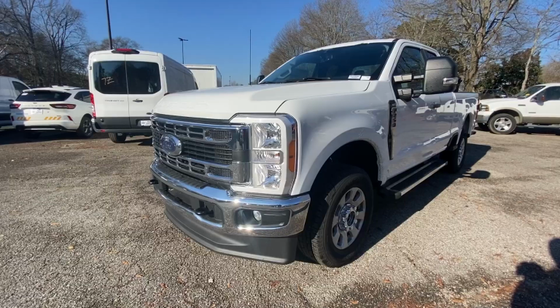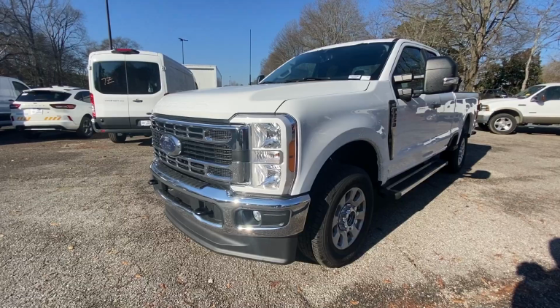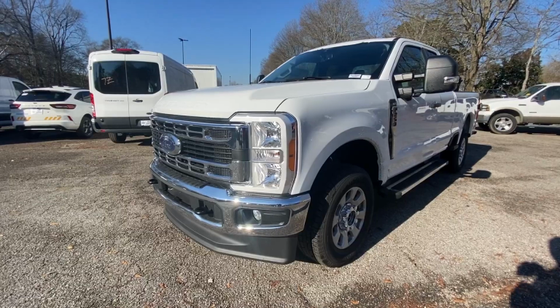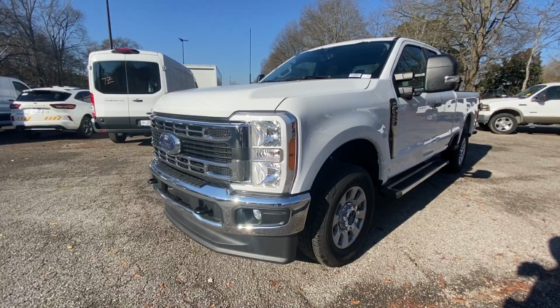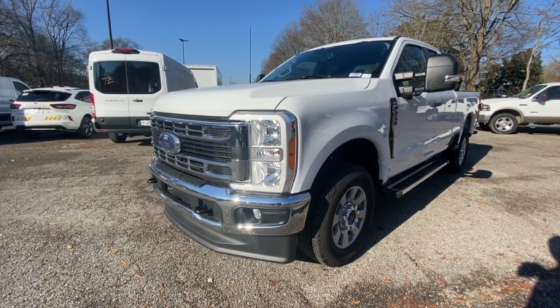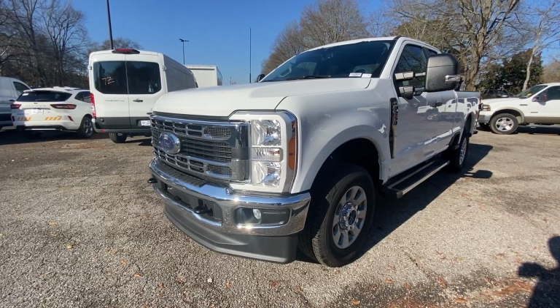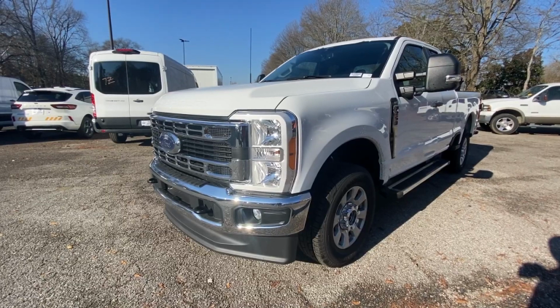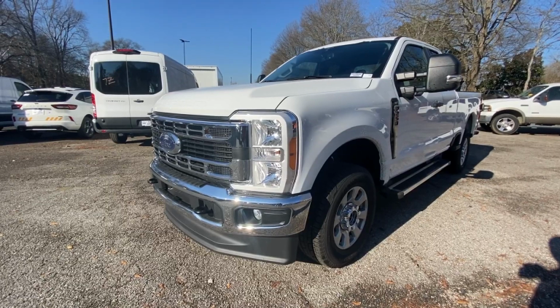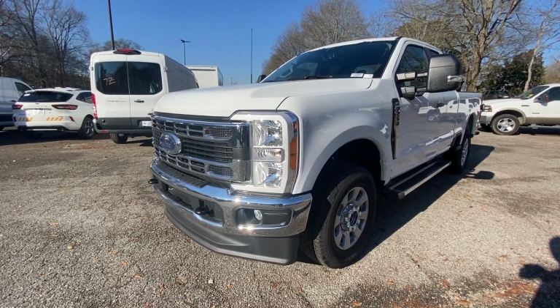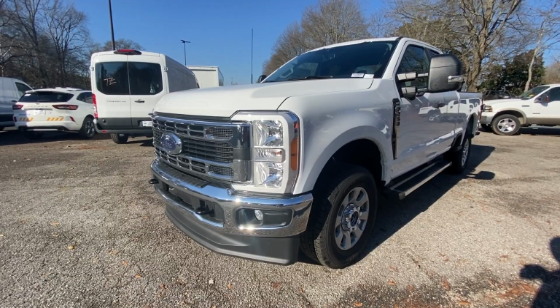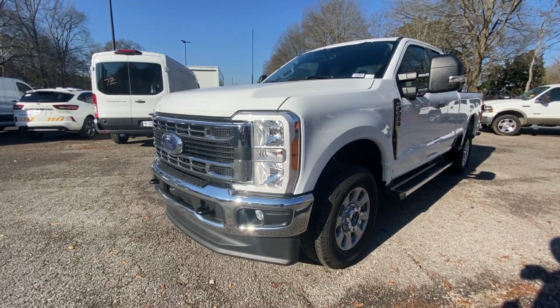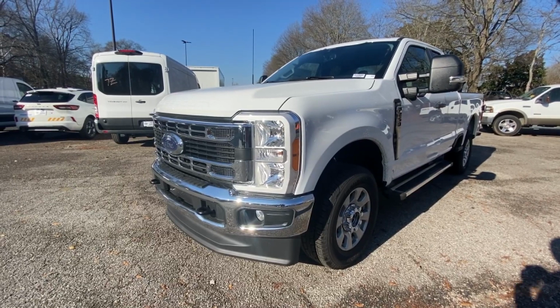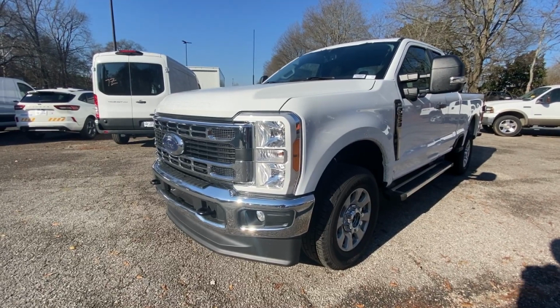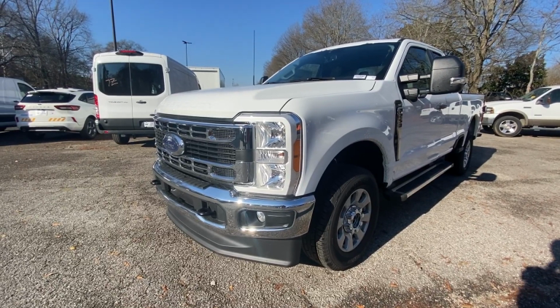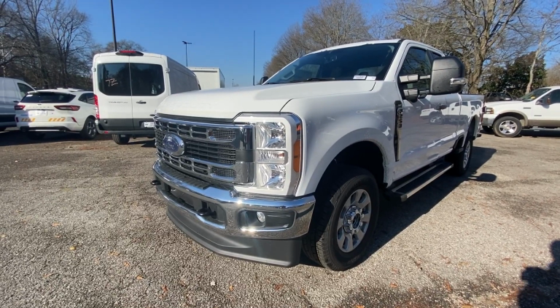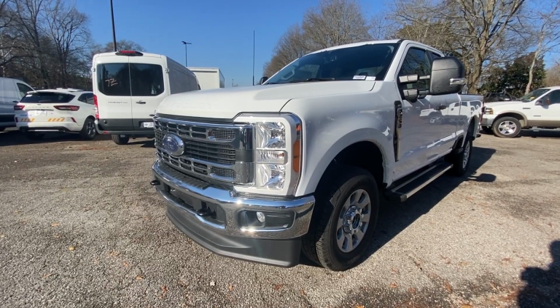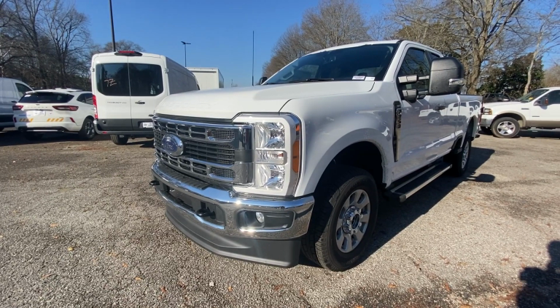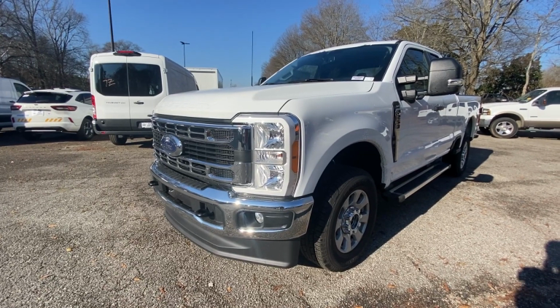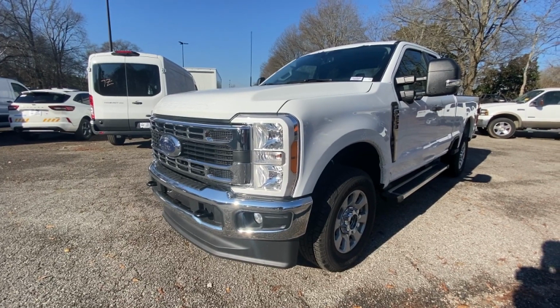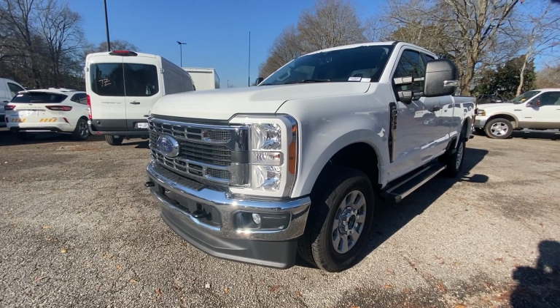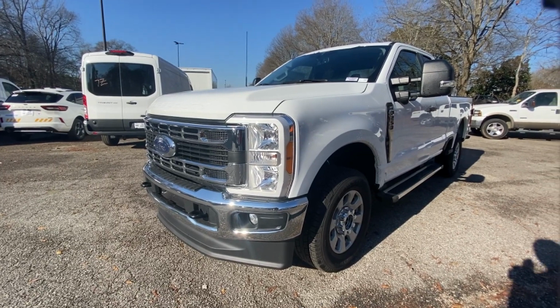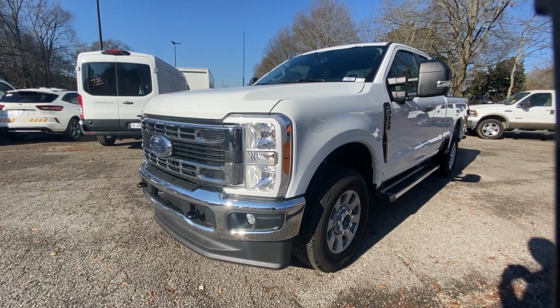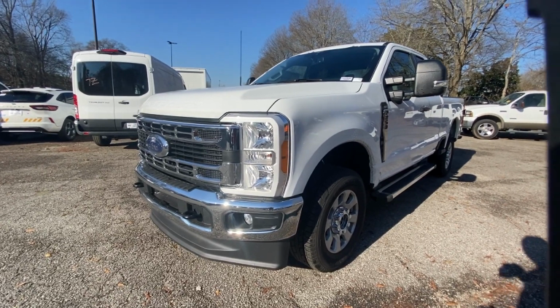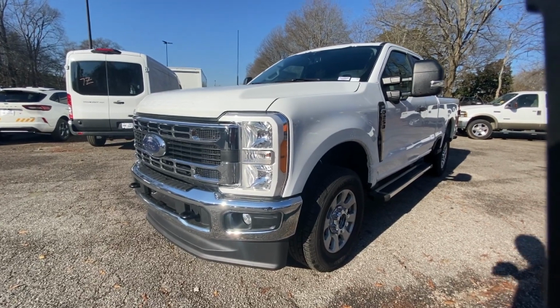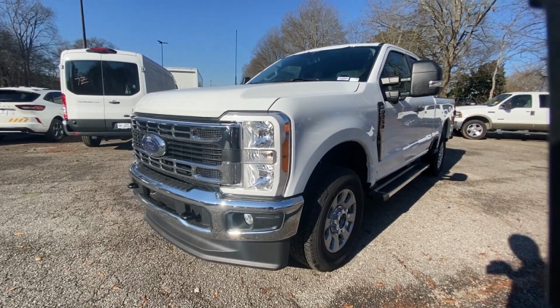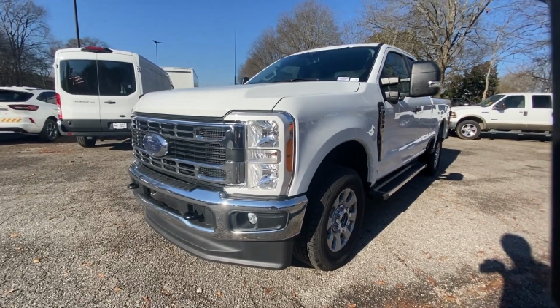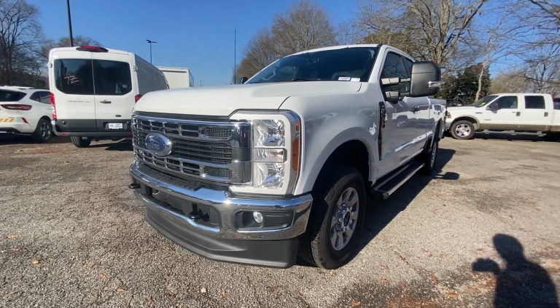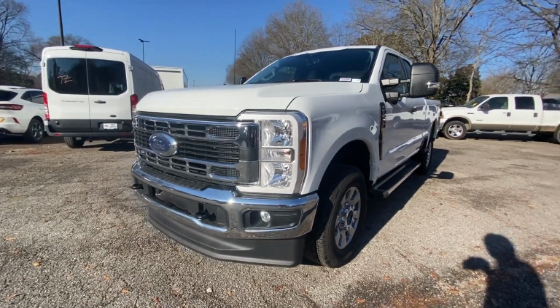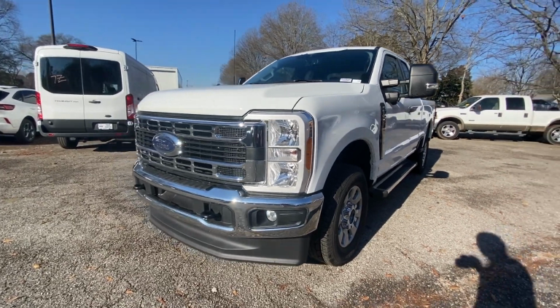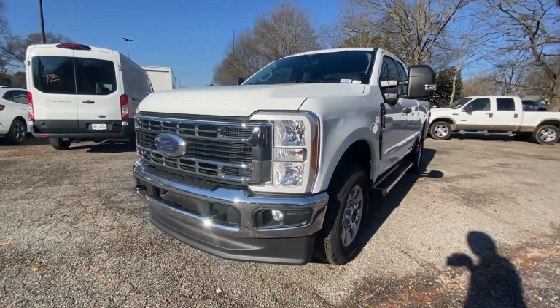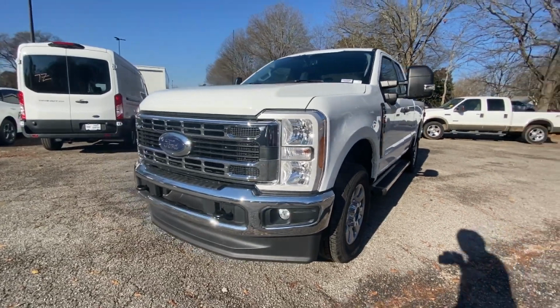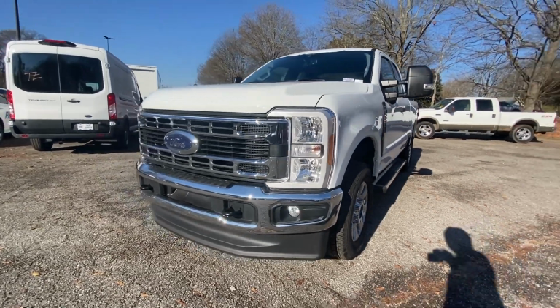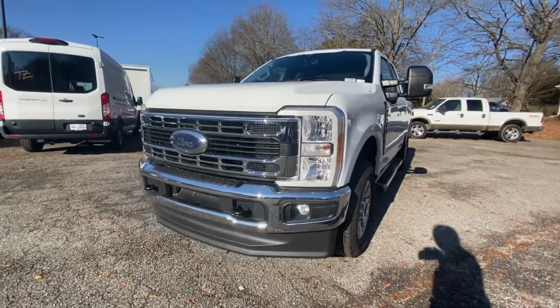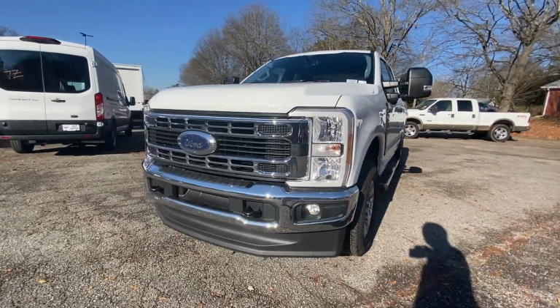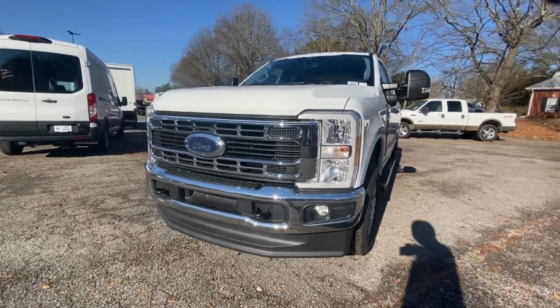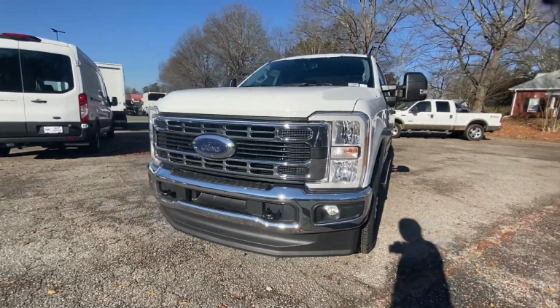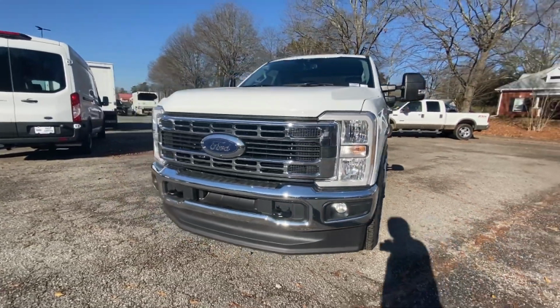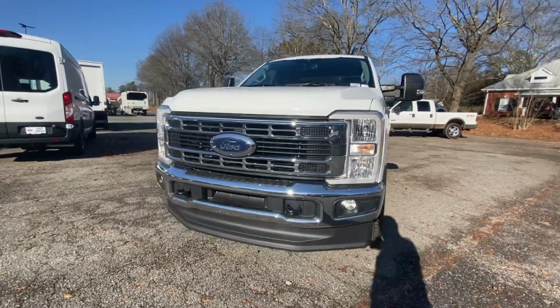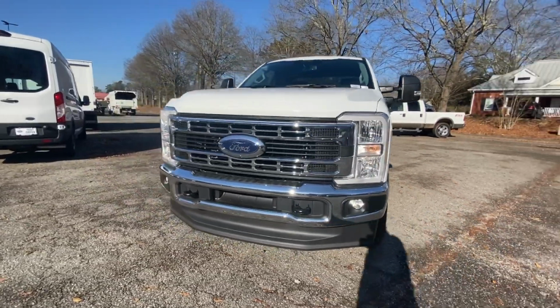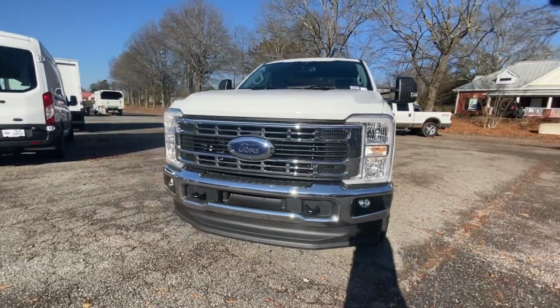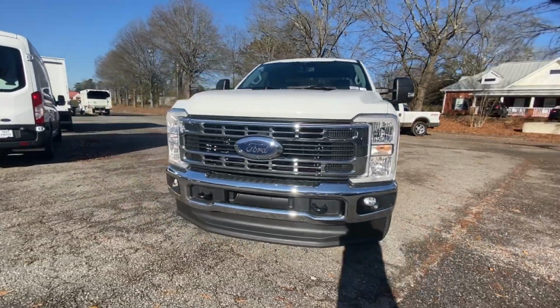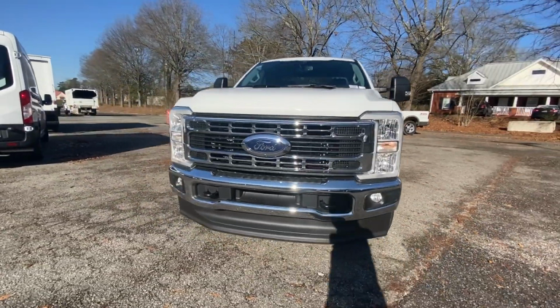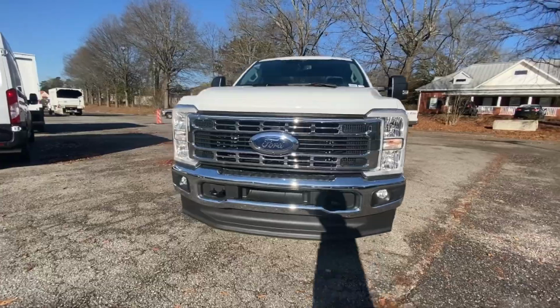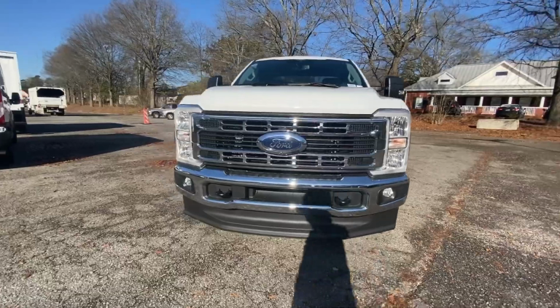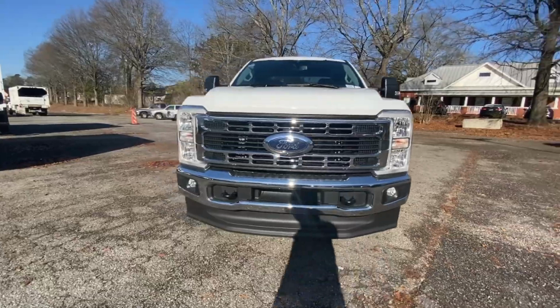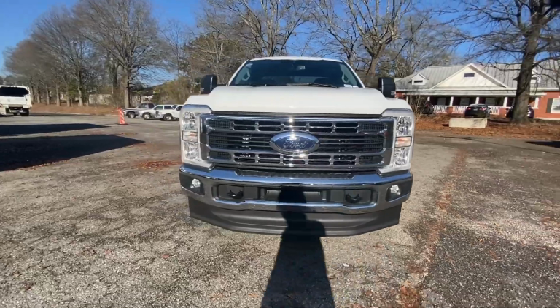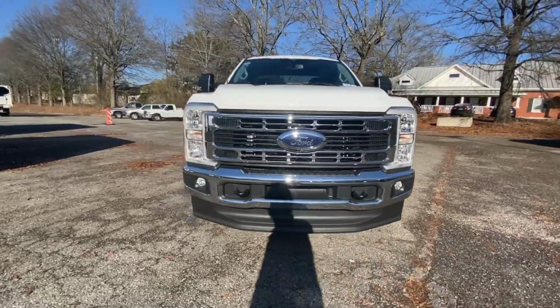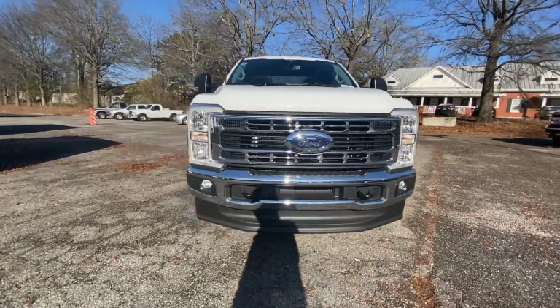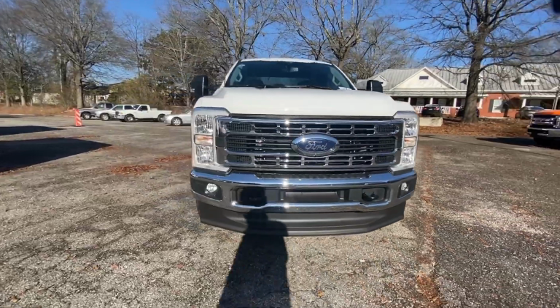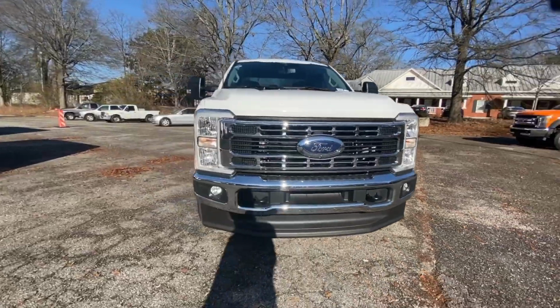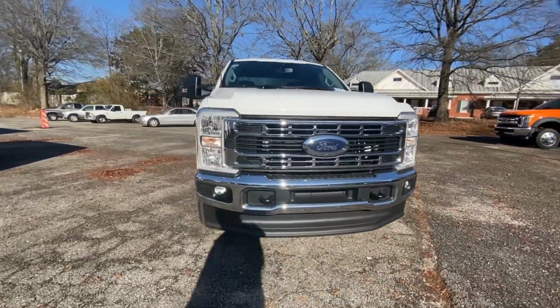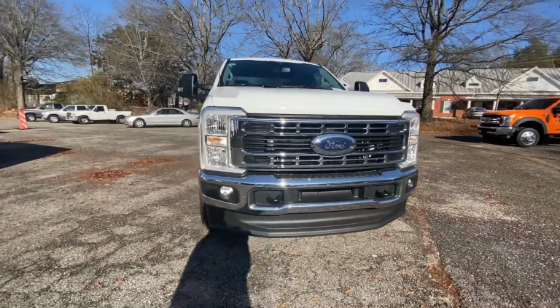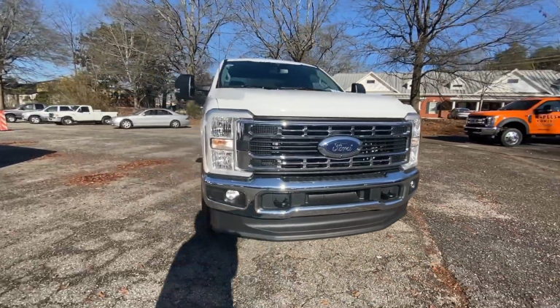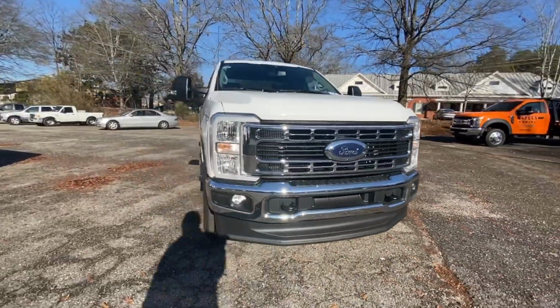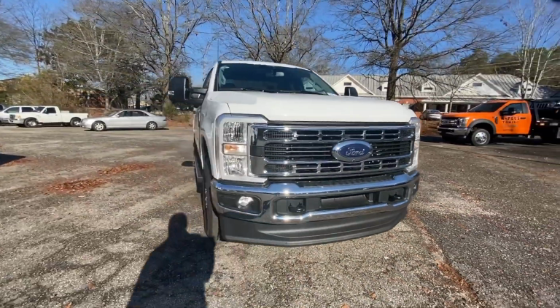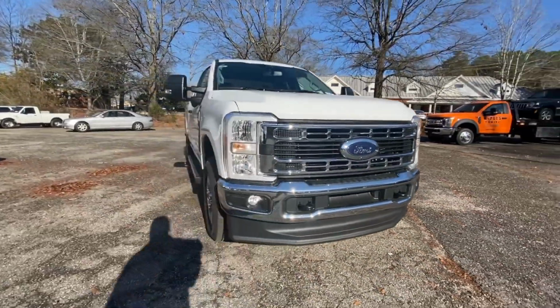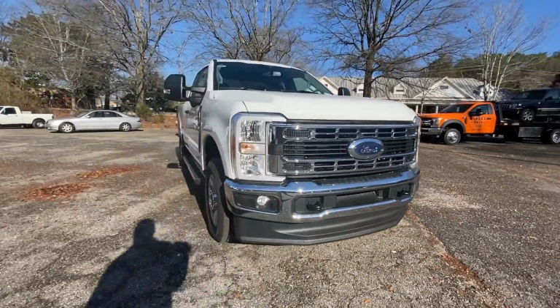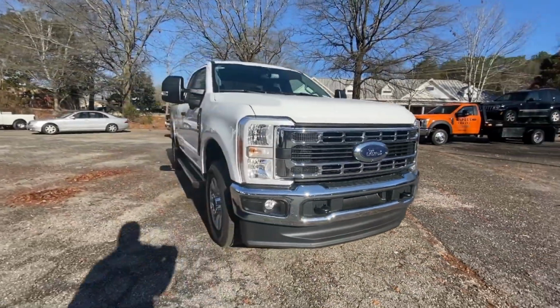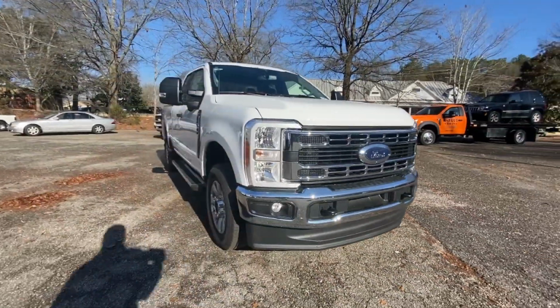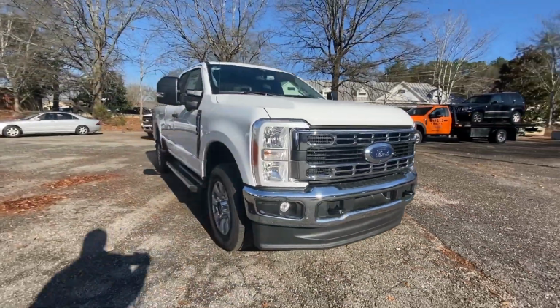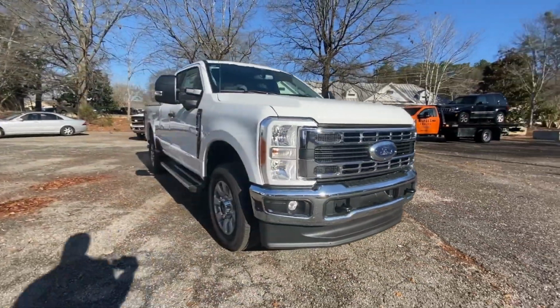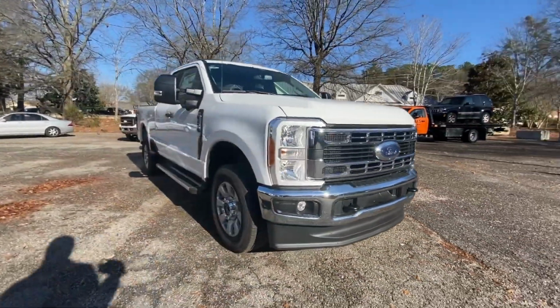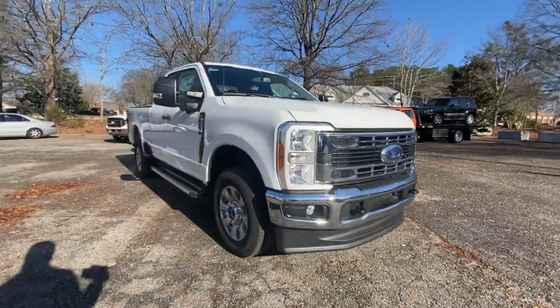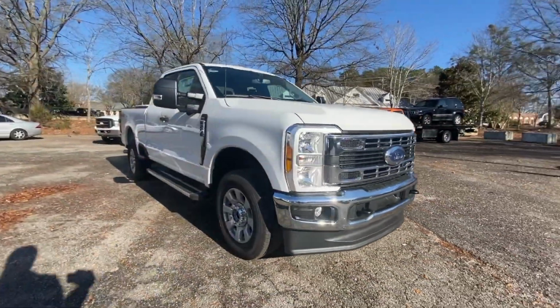Get into a car with value. 2023 Ford F-250. If you're going to do it, do it right.